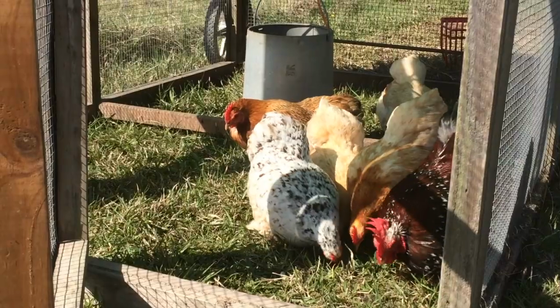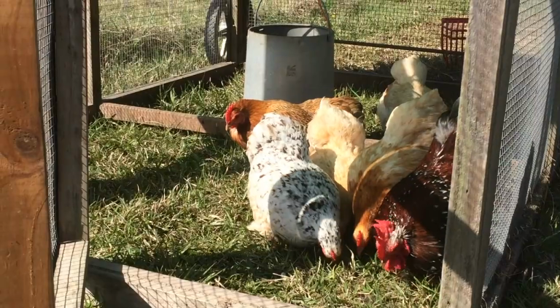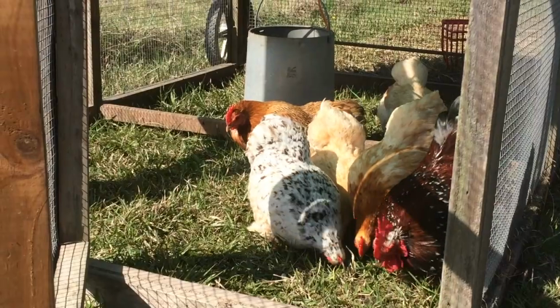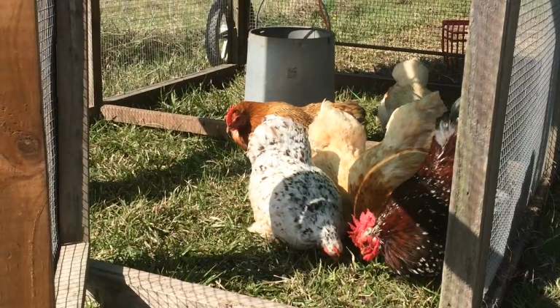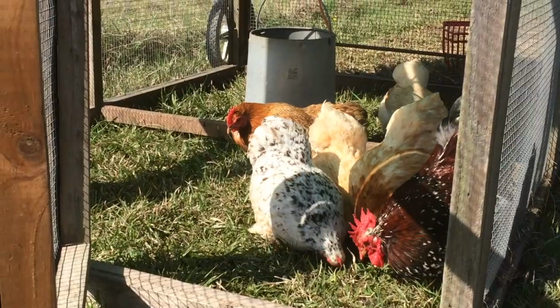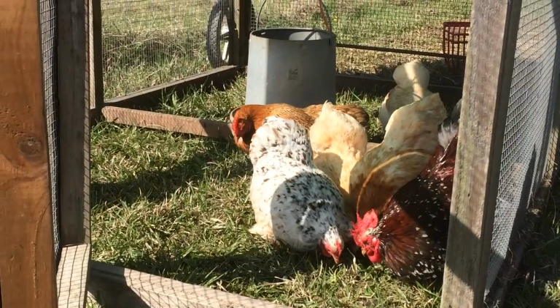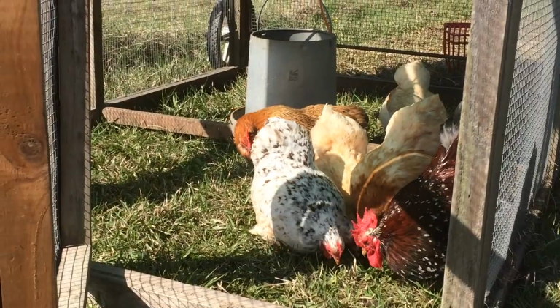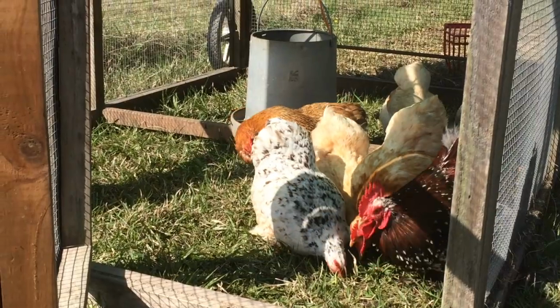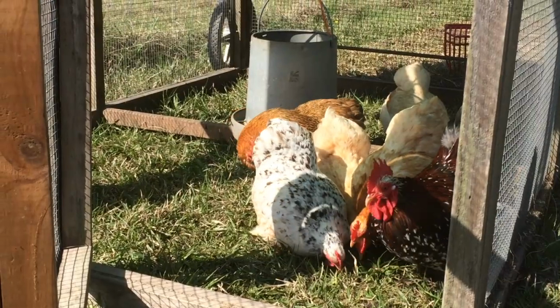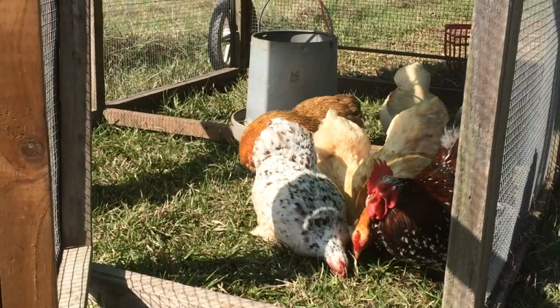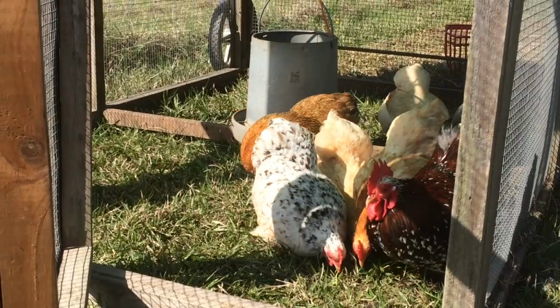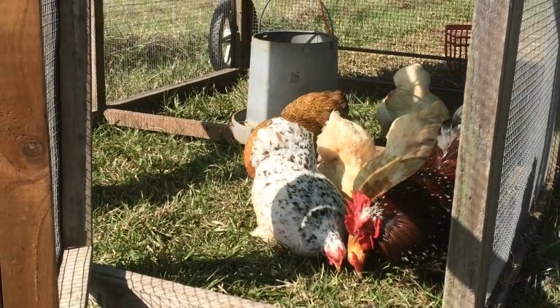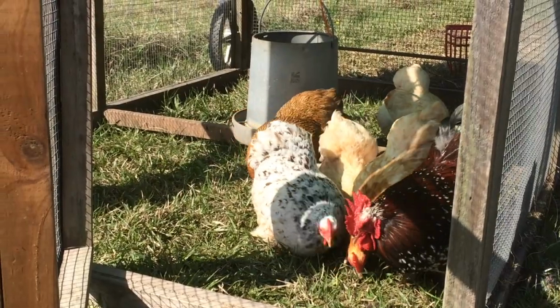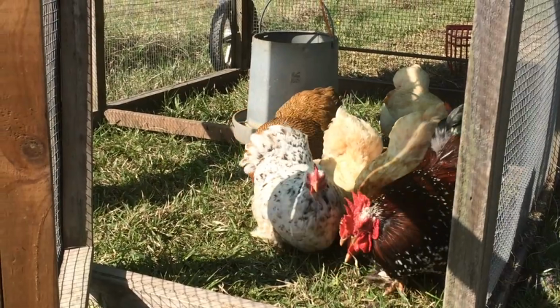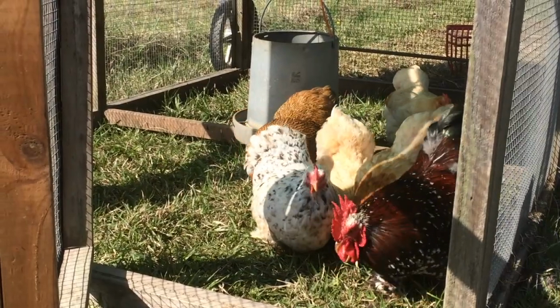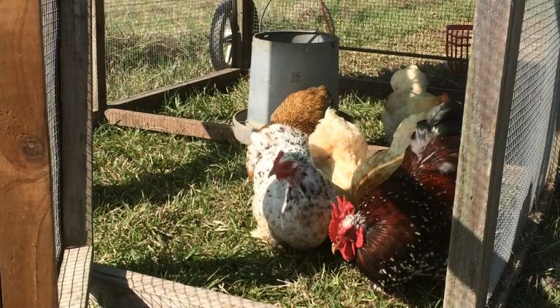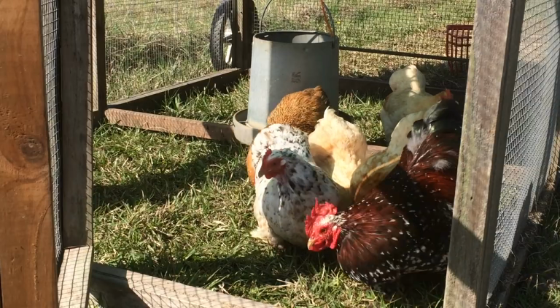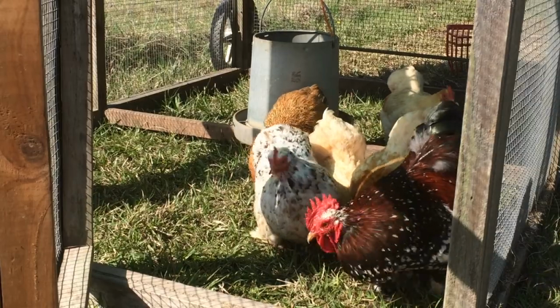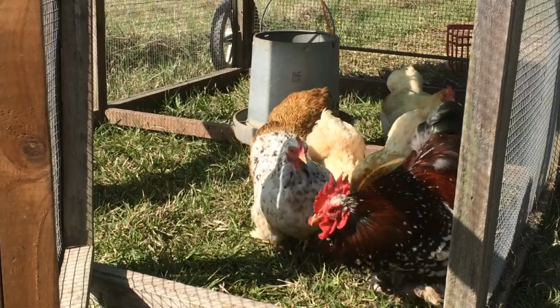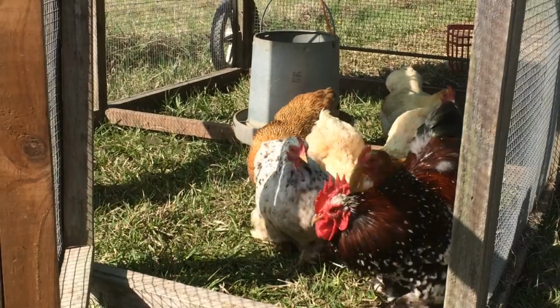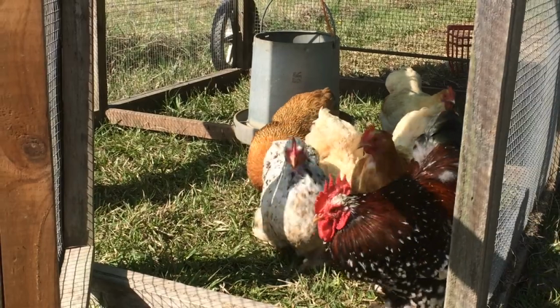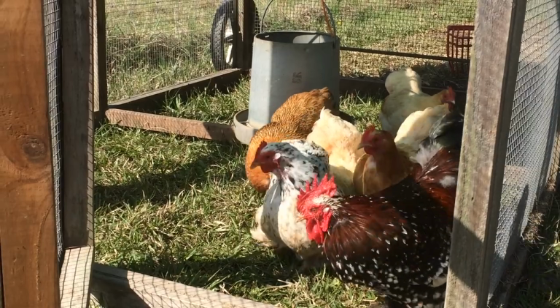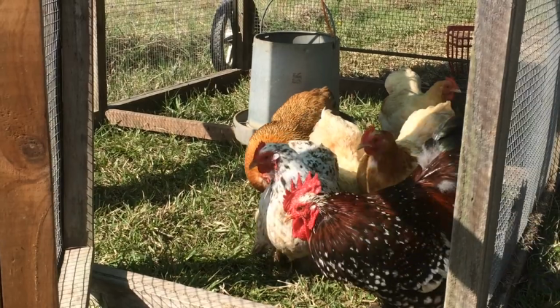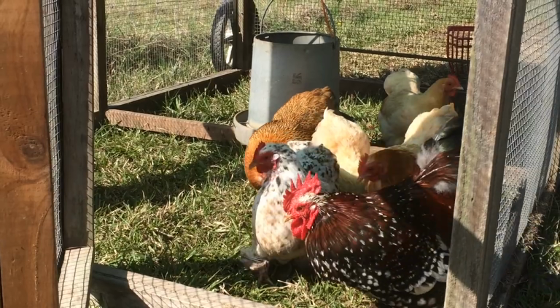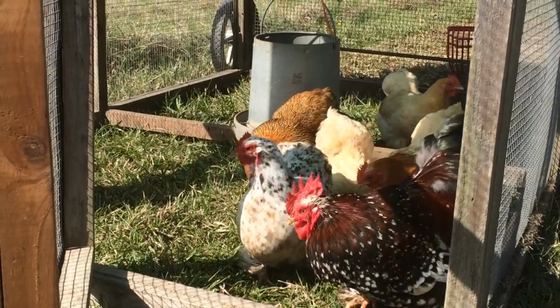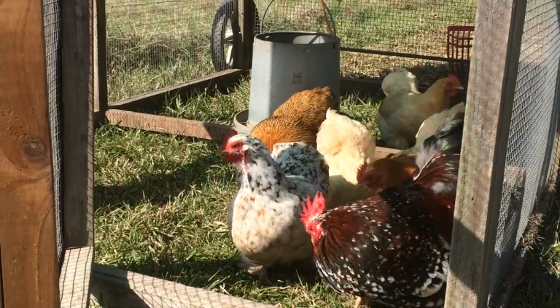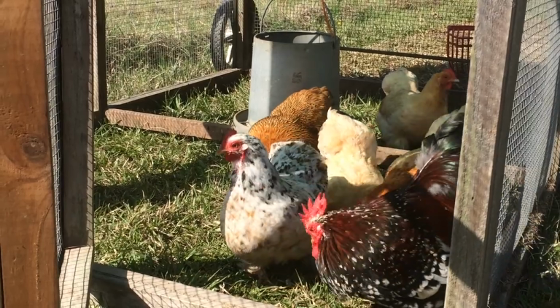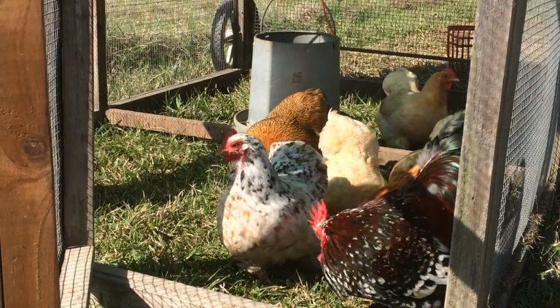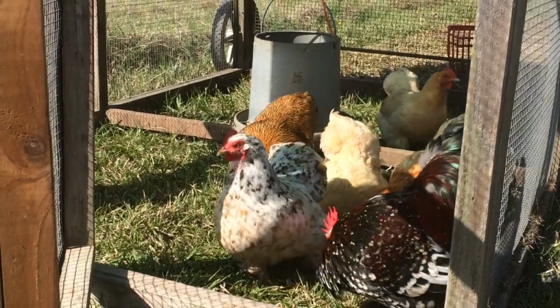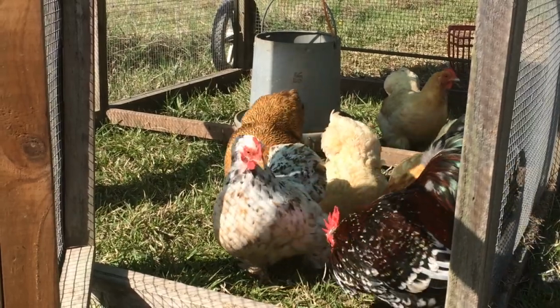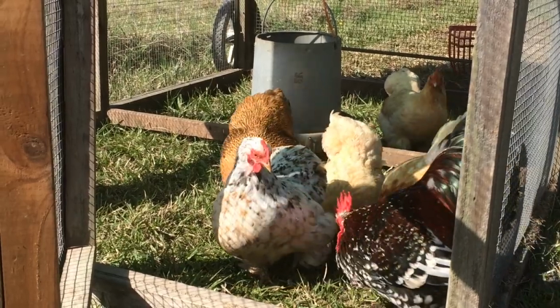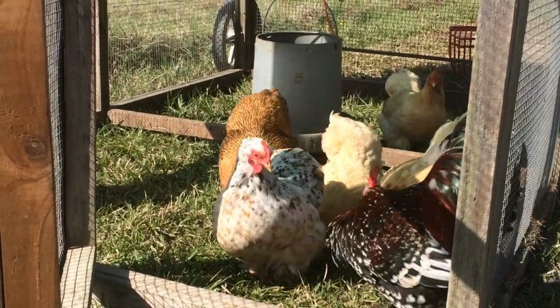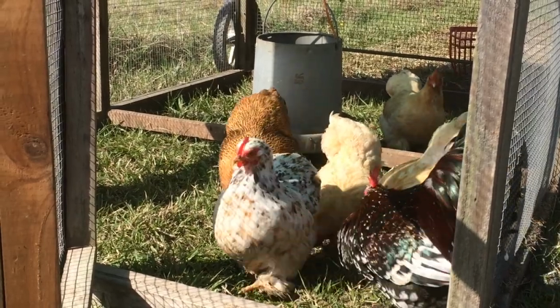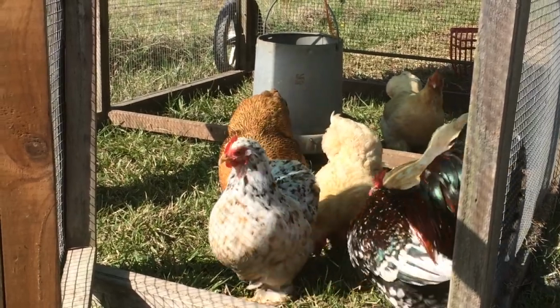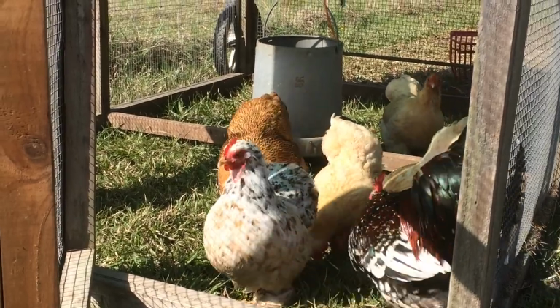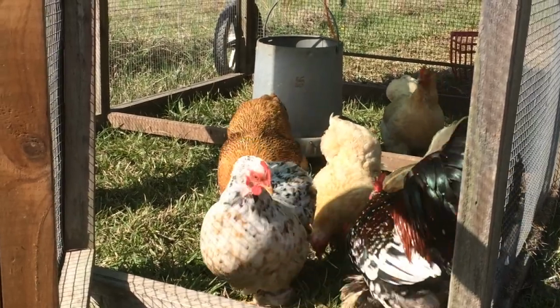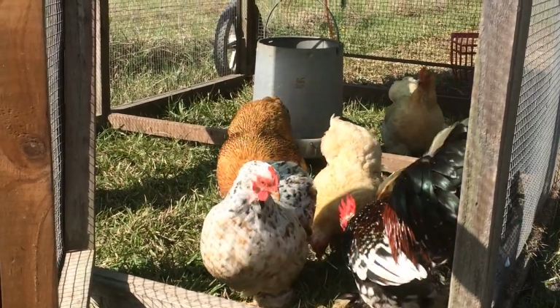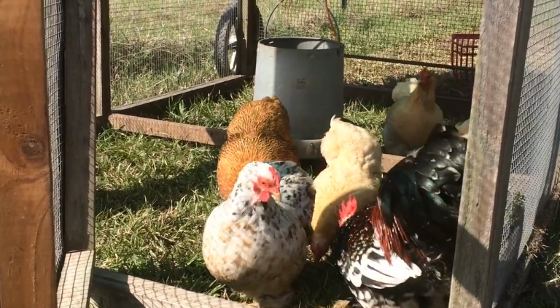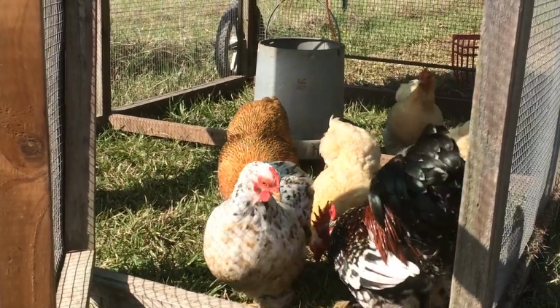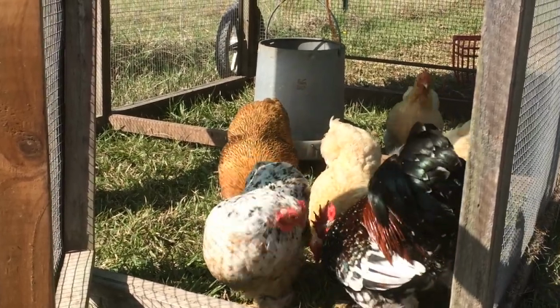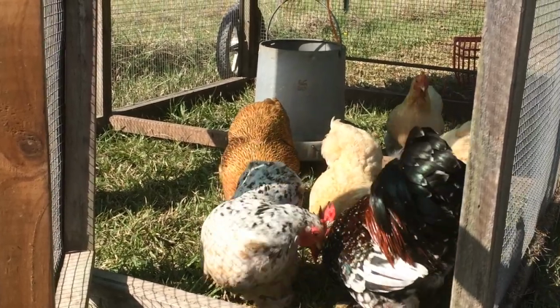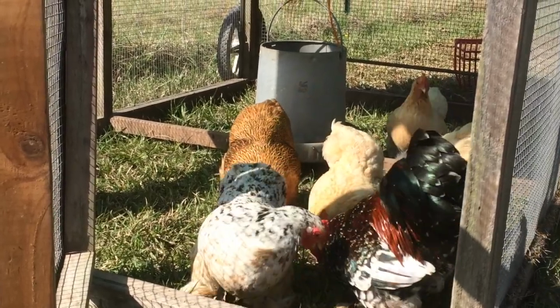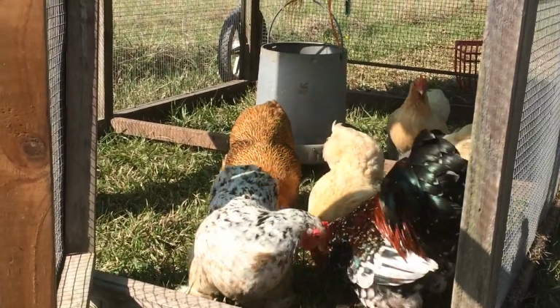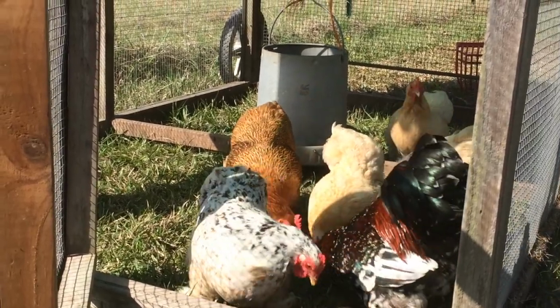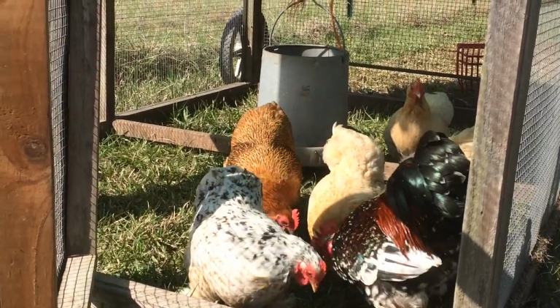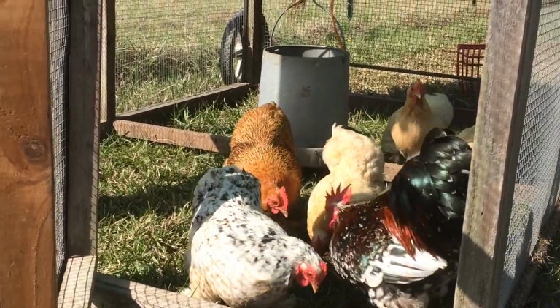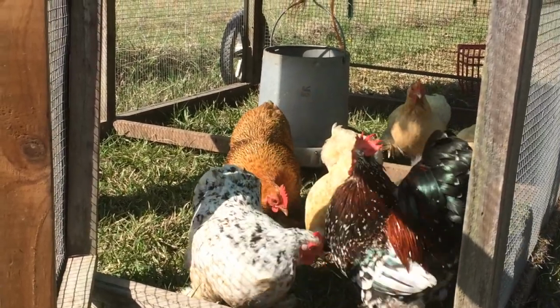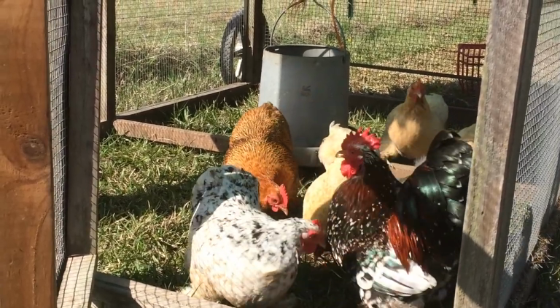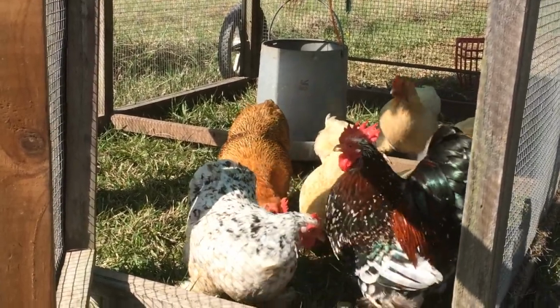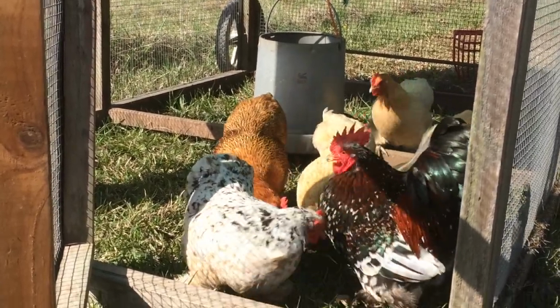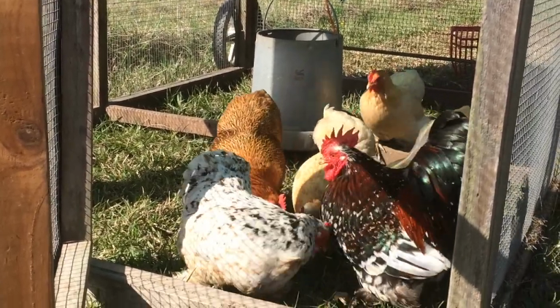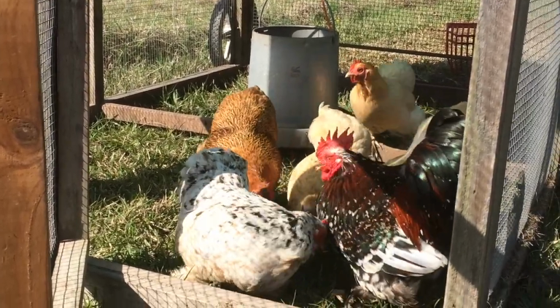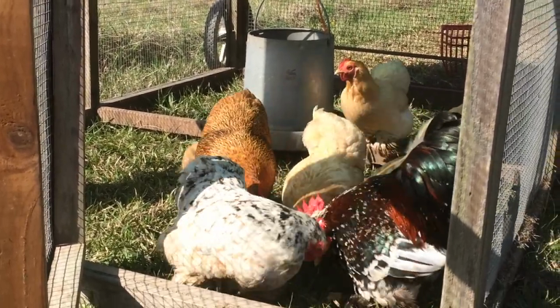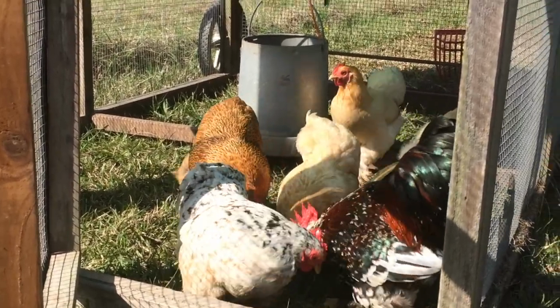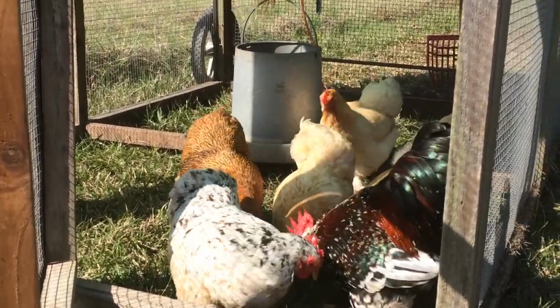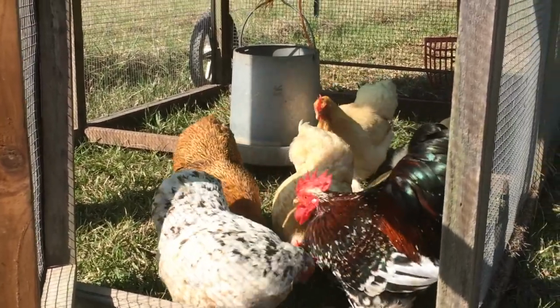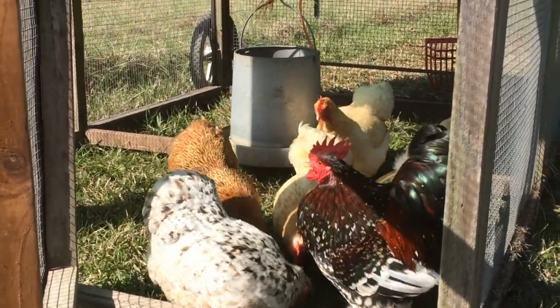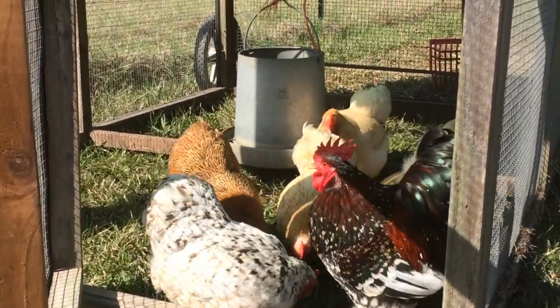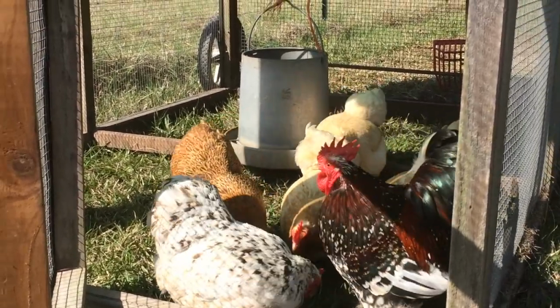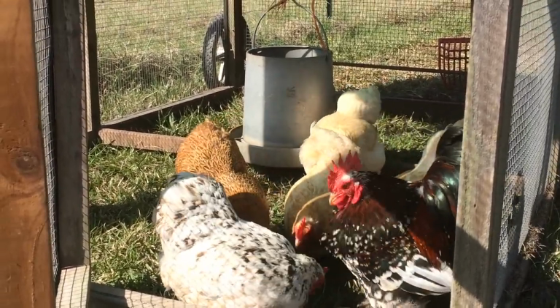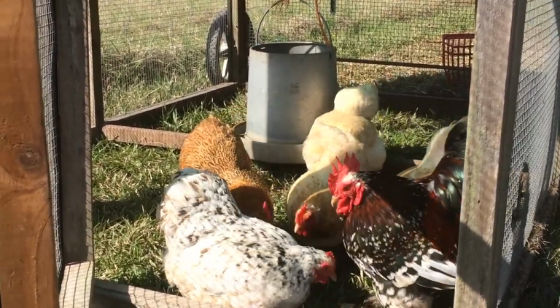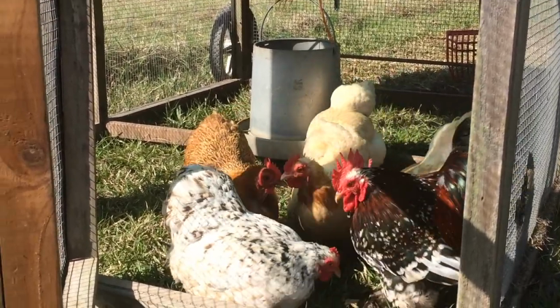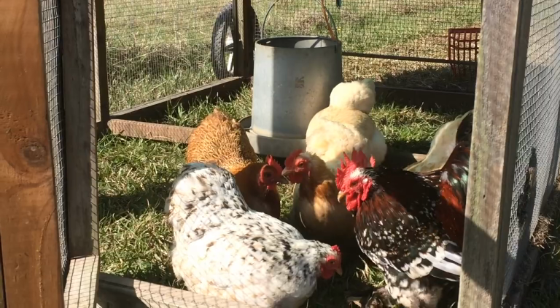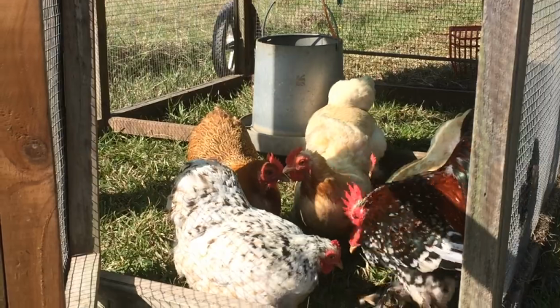All in all, this breed will do the job as a layer and a pet and would be recommended to anyone looking for a new breed of chicken.